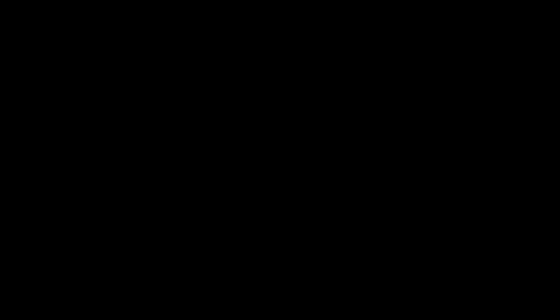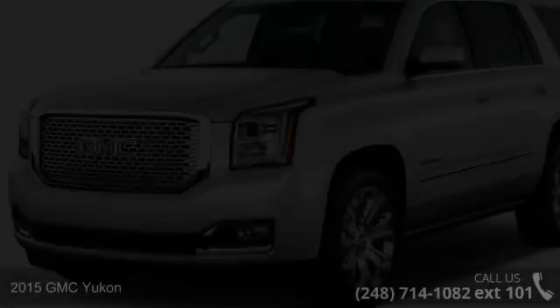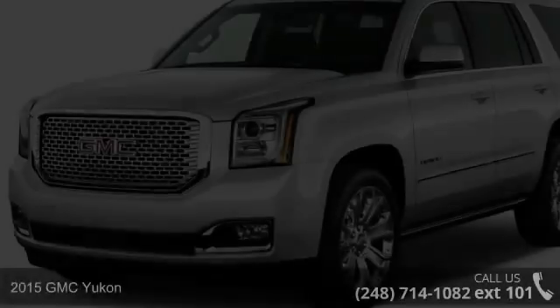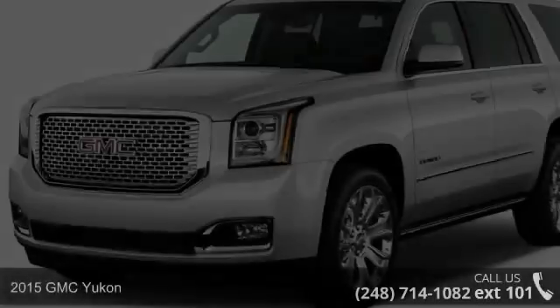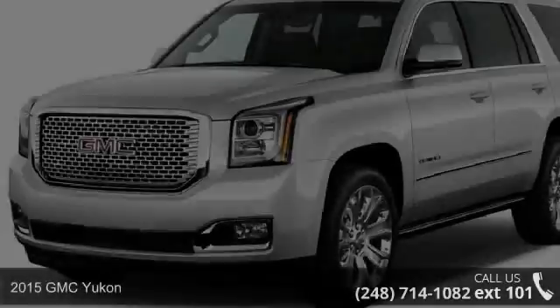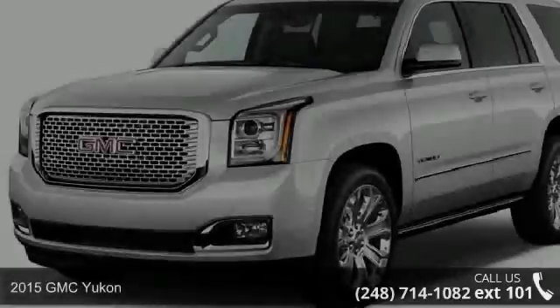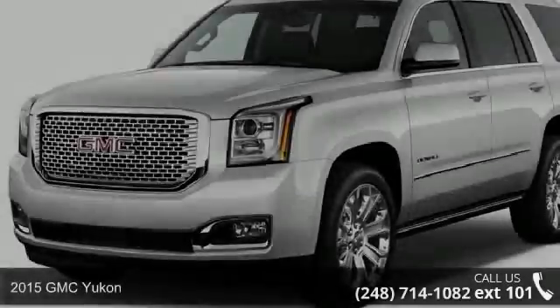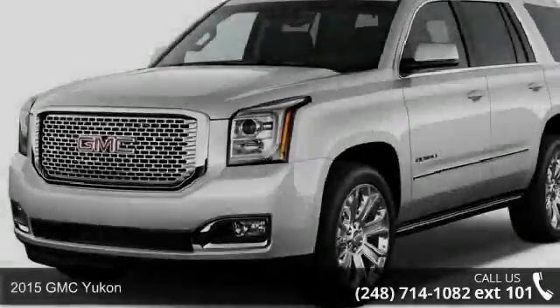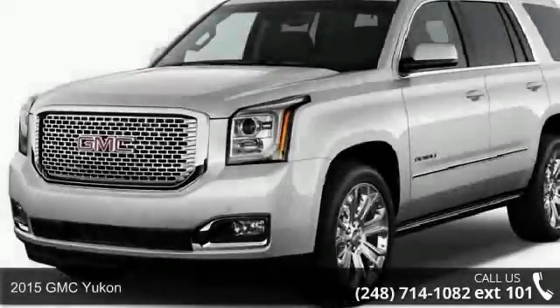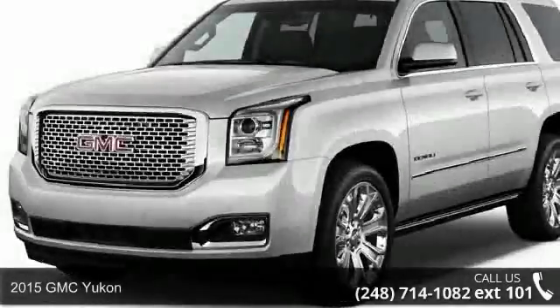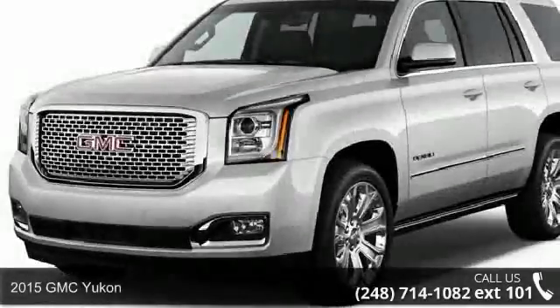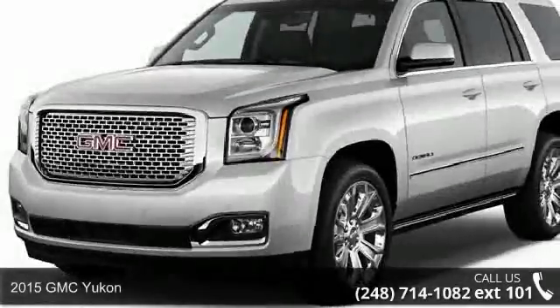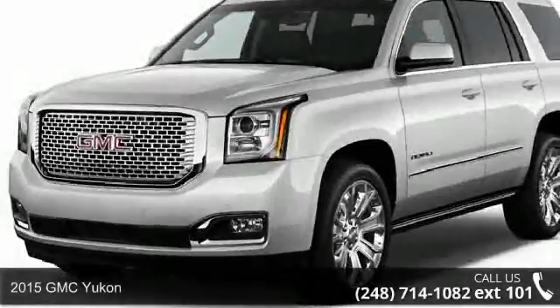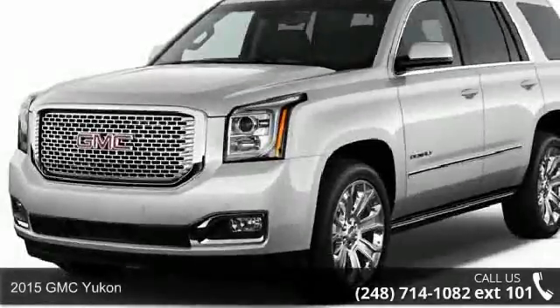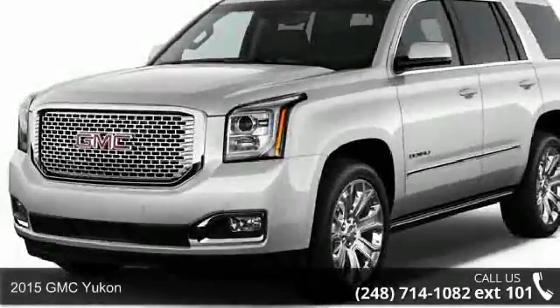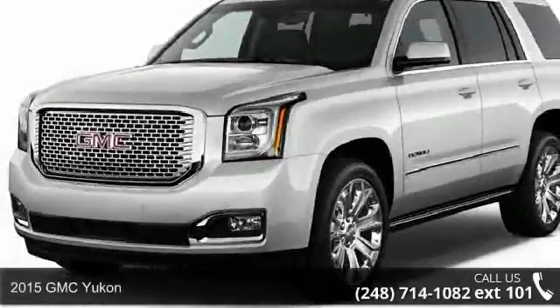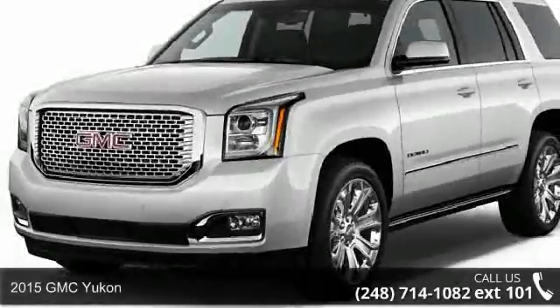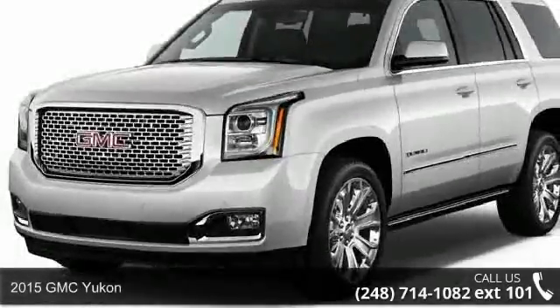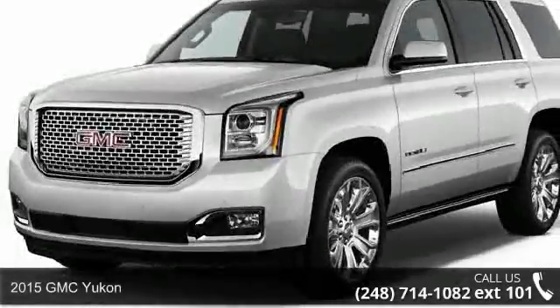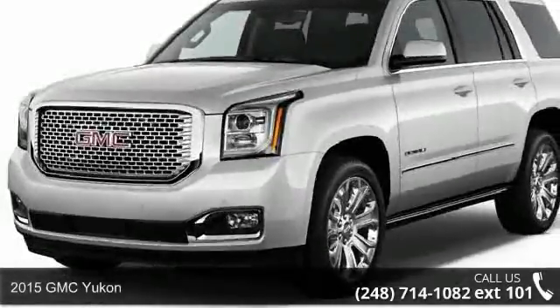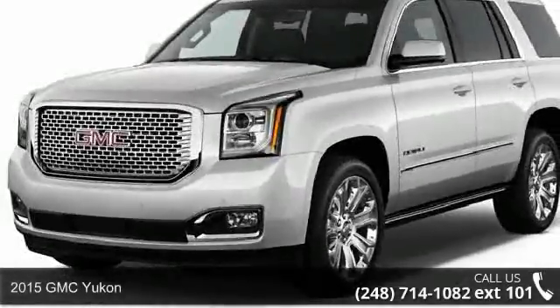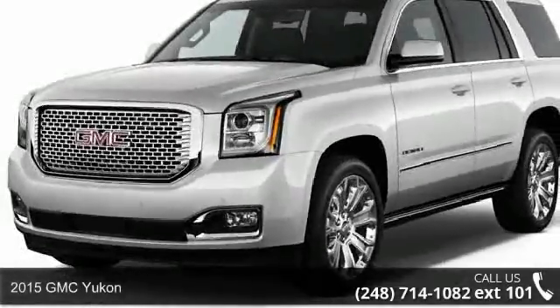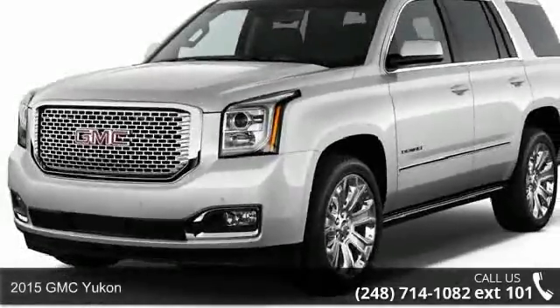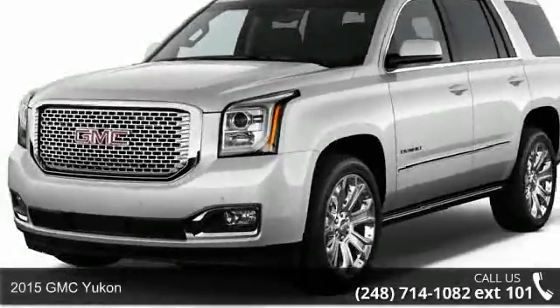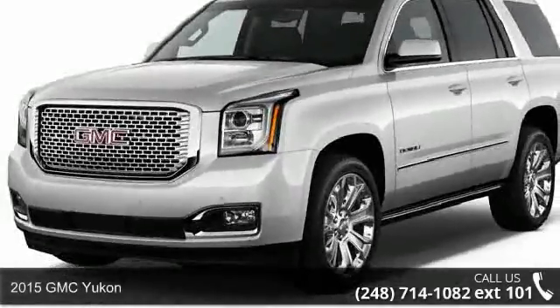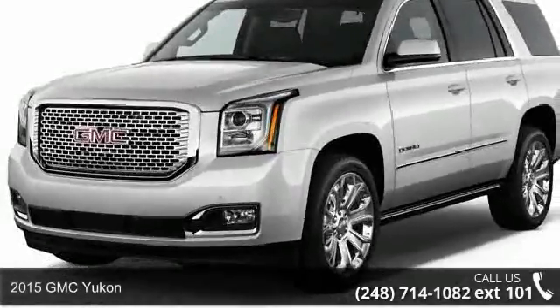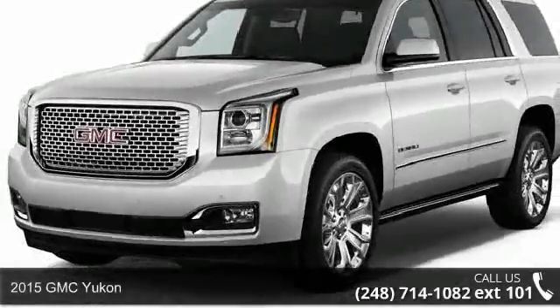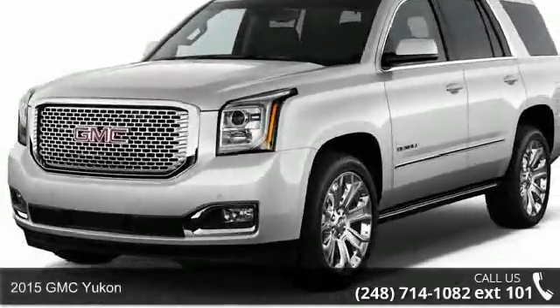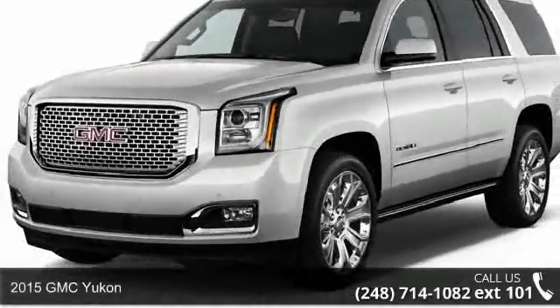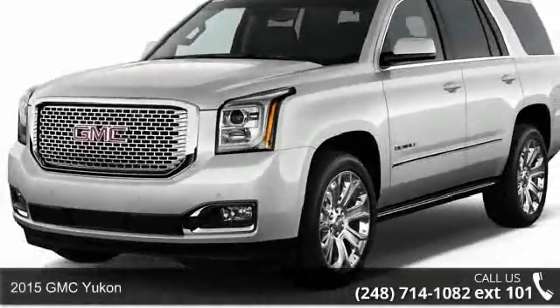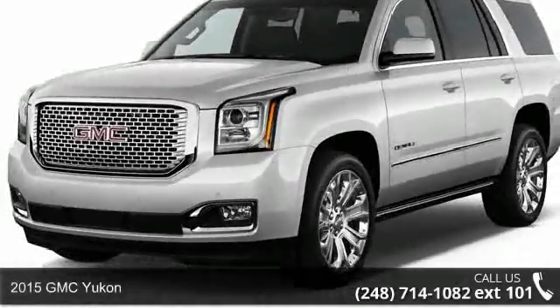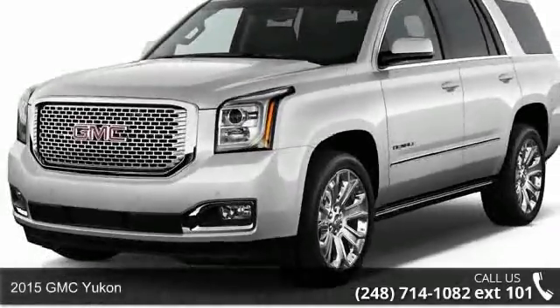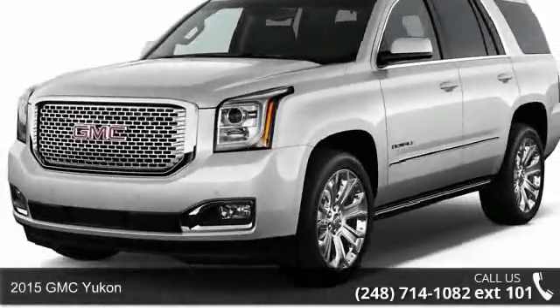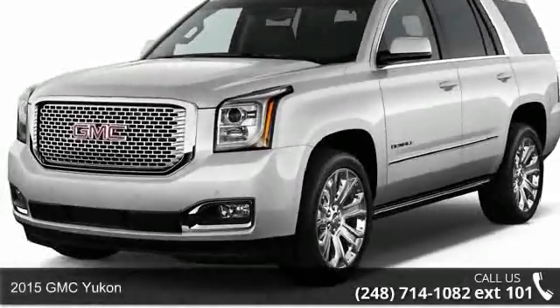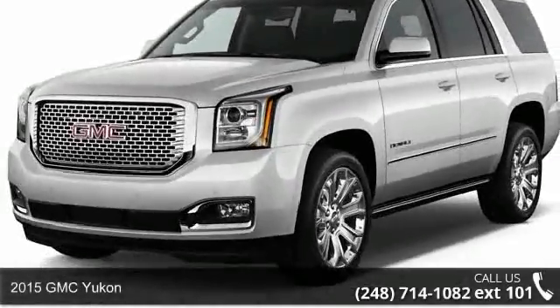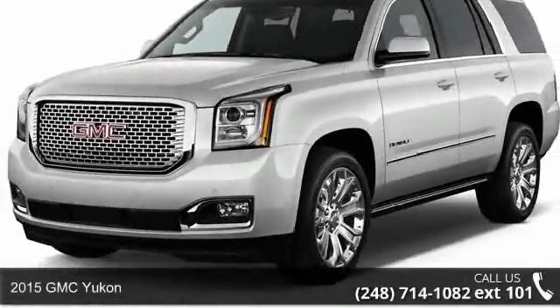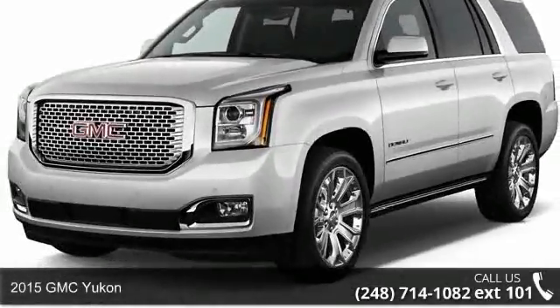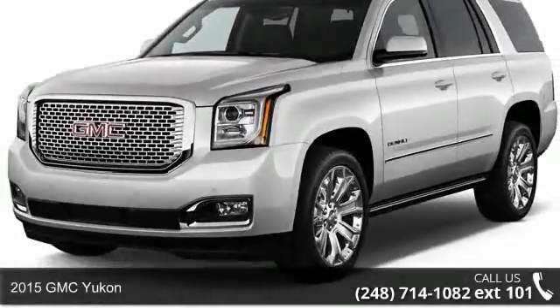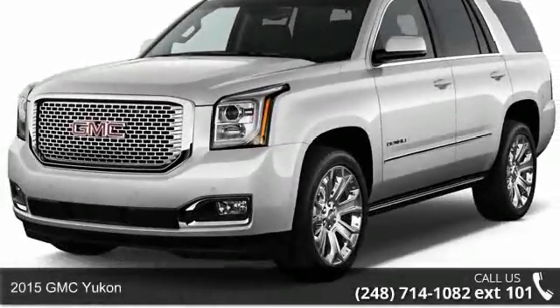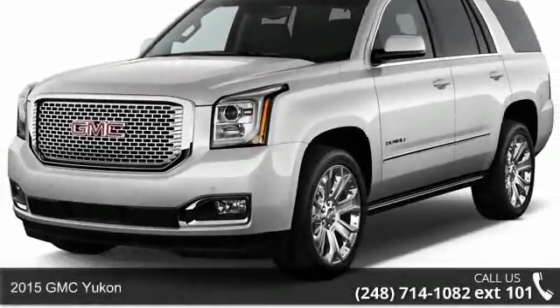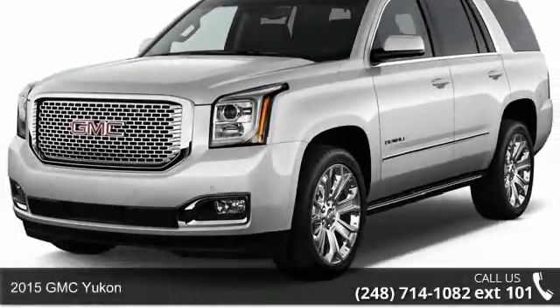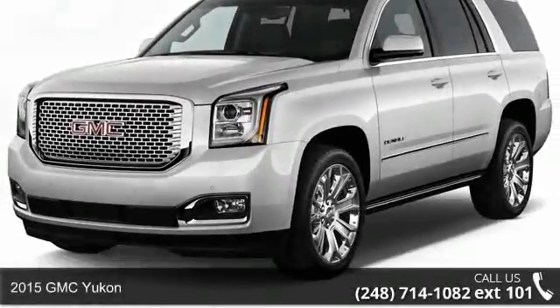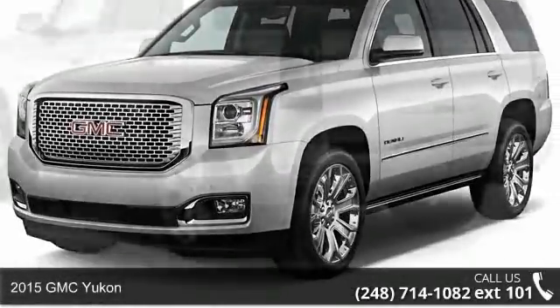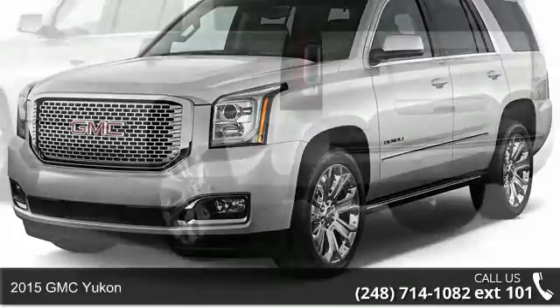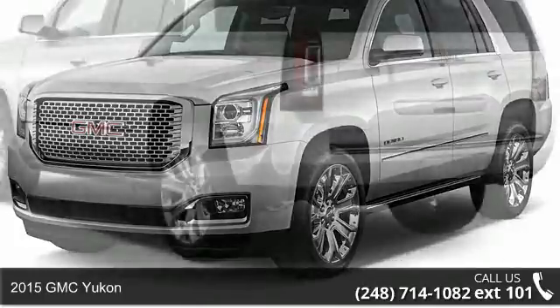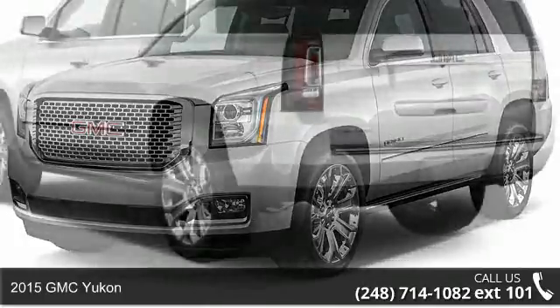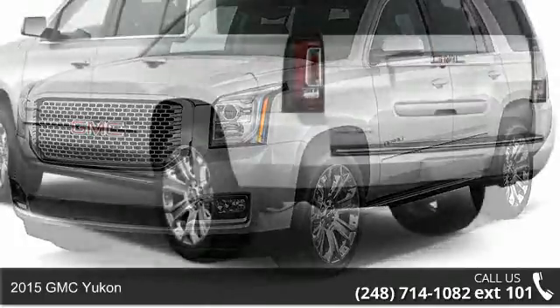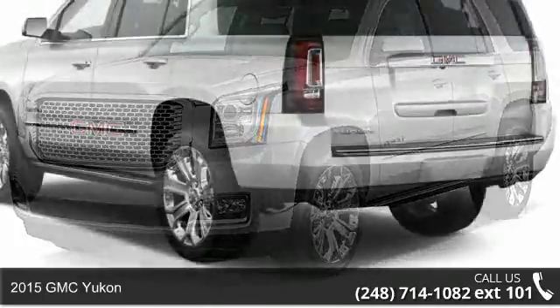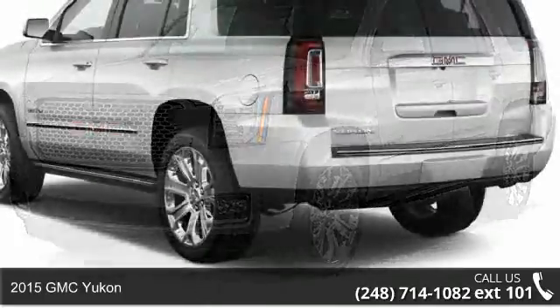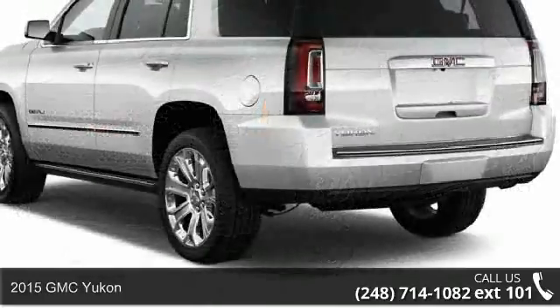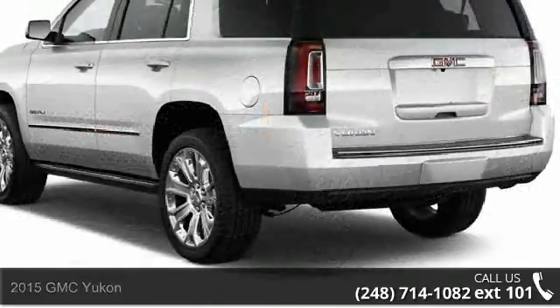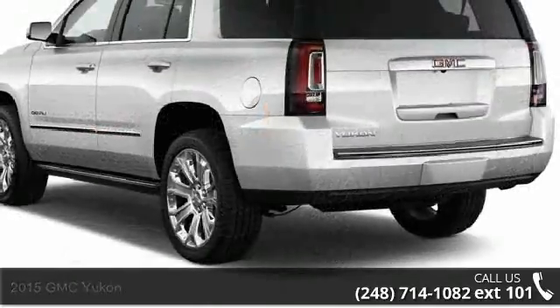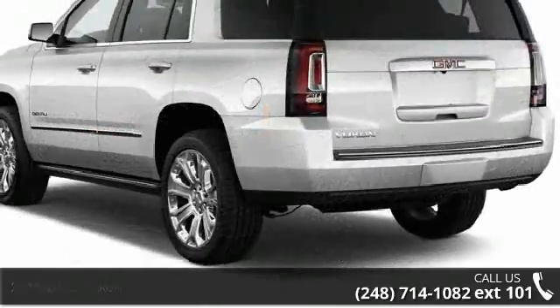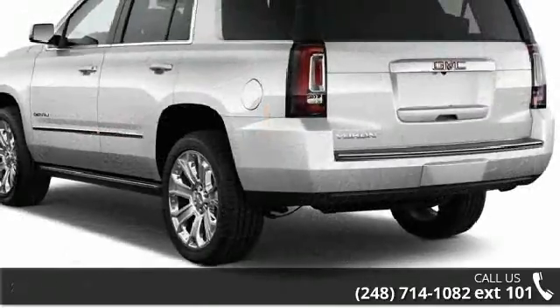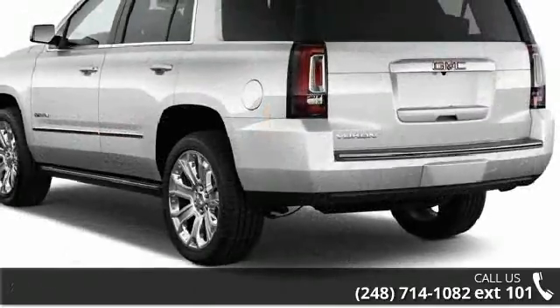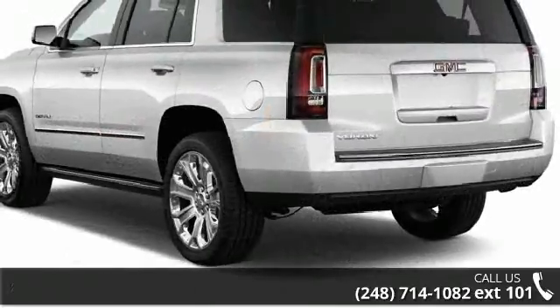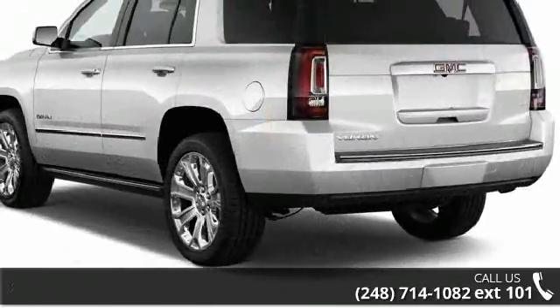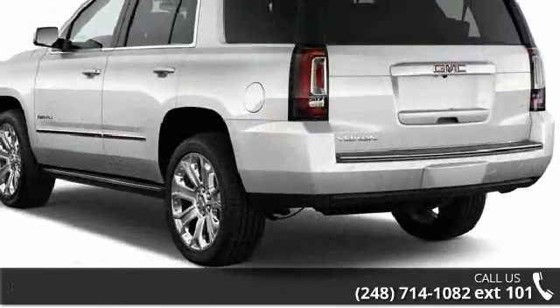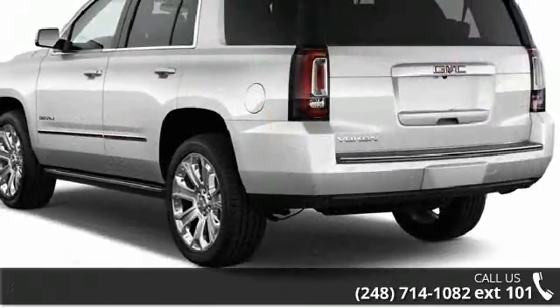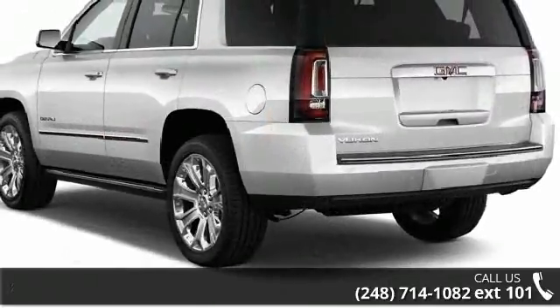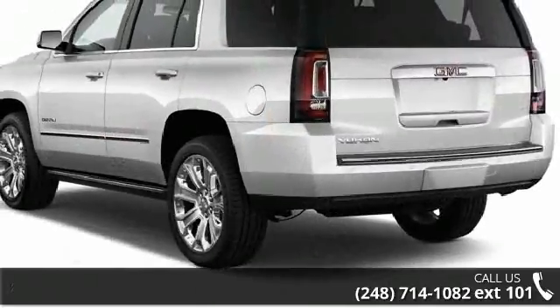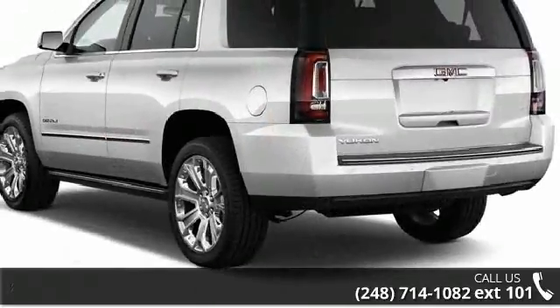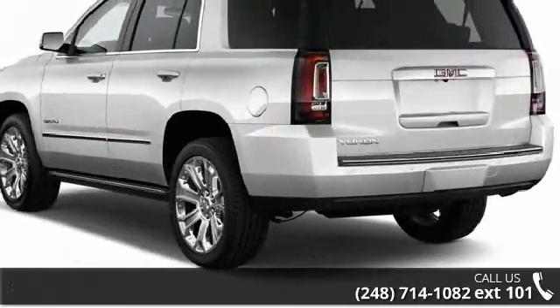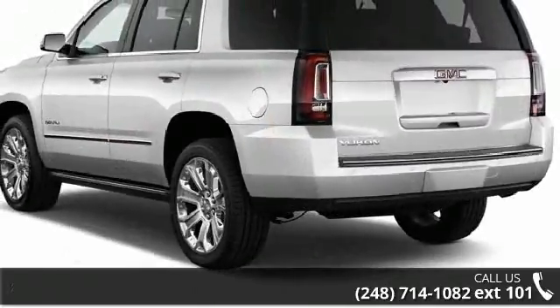Arrive in style with this 2015 GMC Yukon. If you are looking for an automobile with great features, look no further.